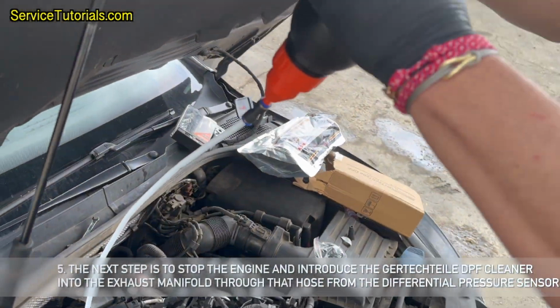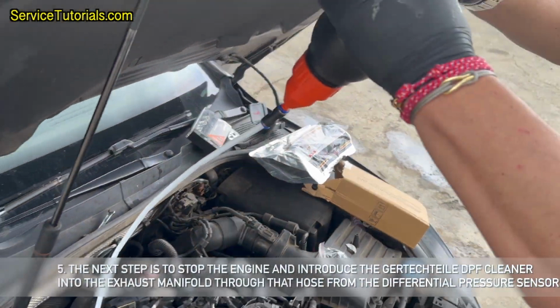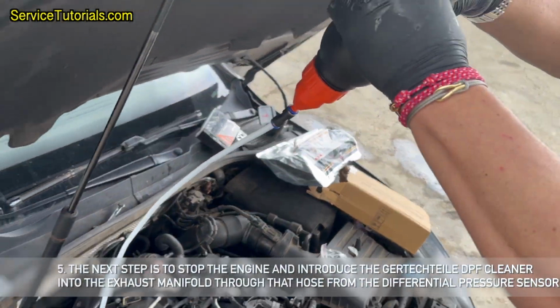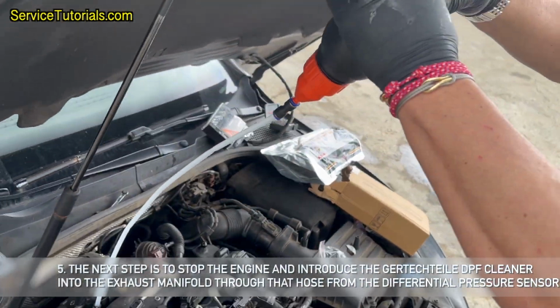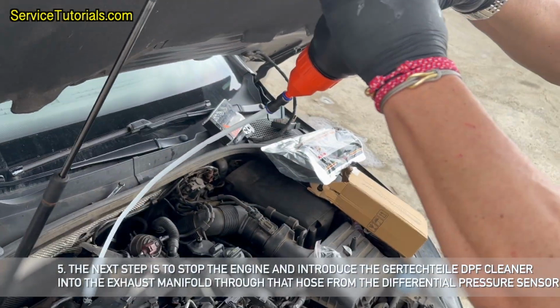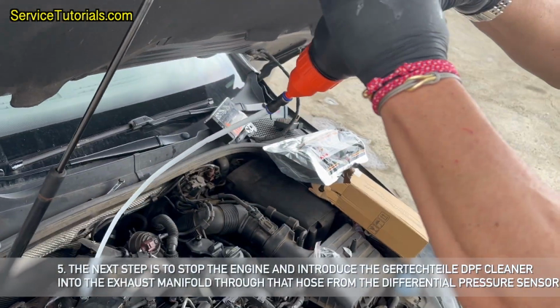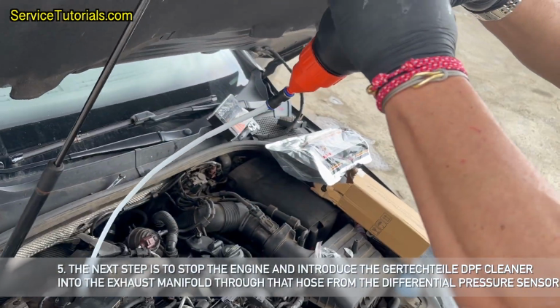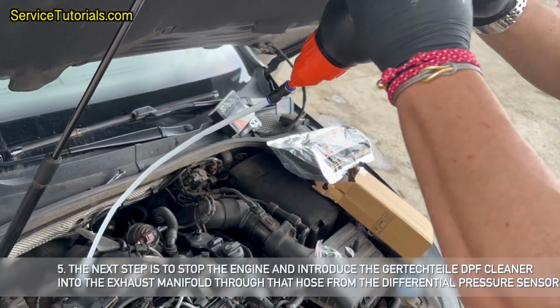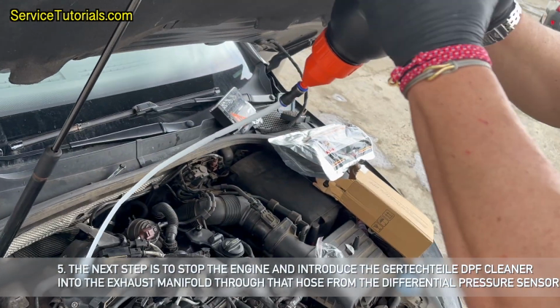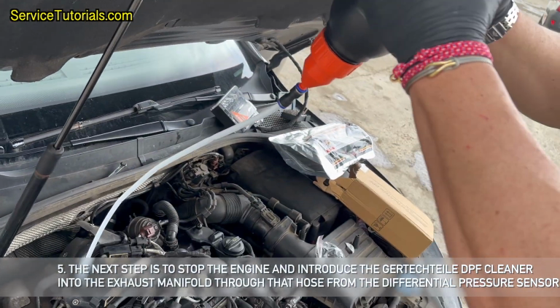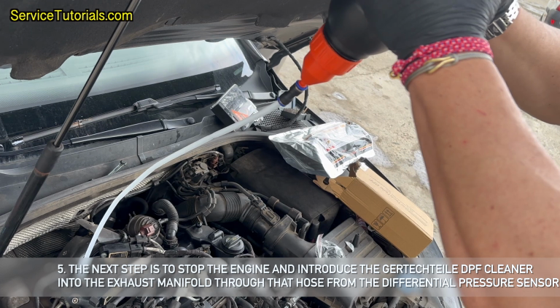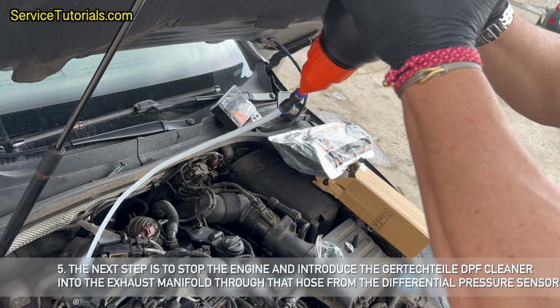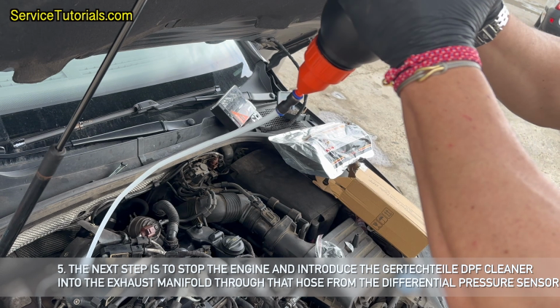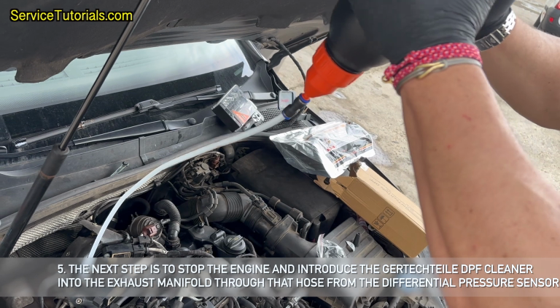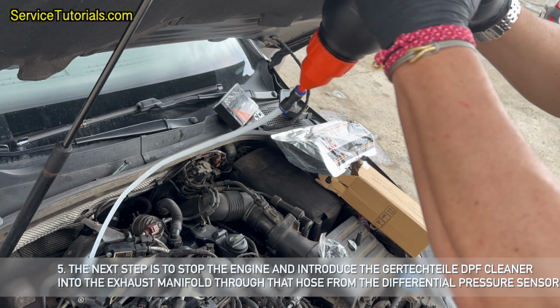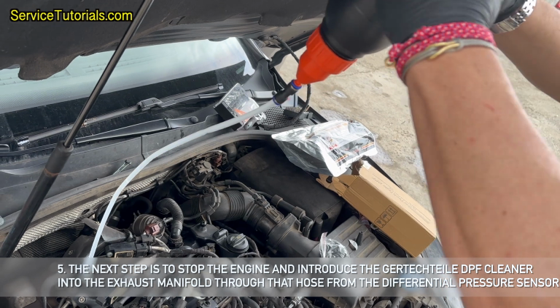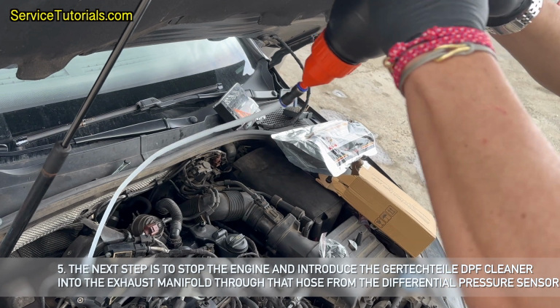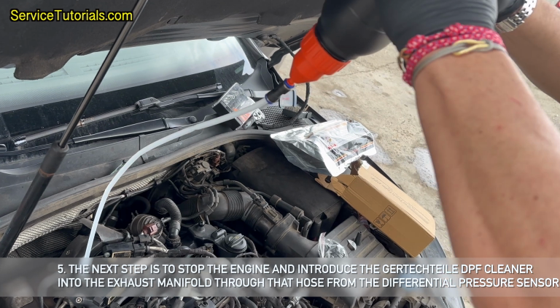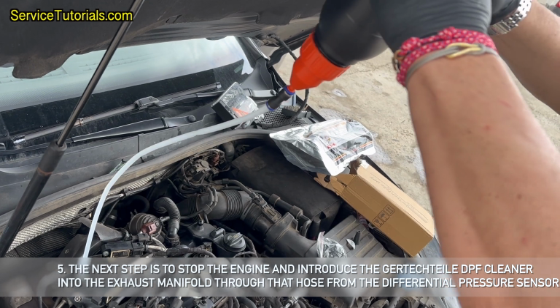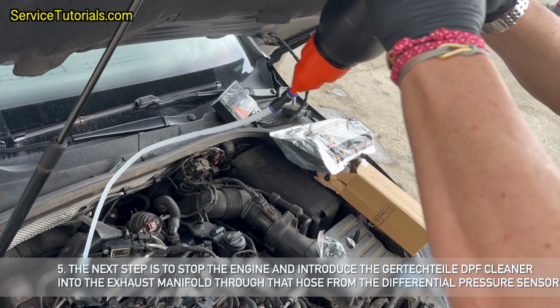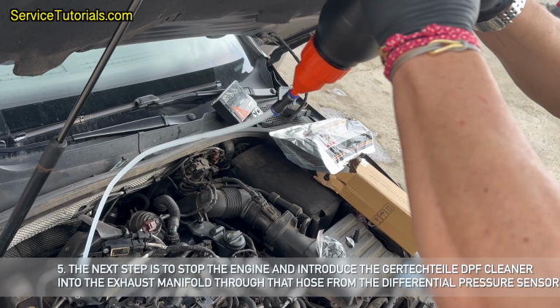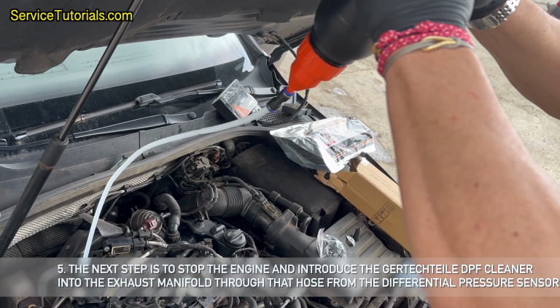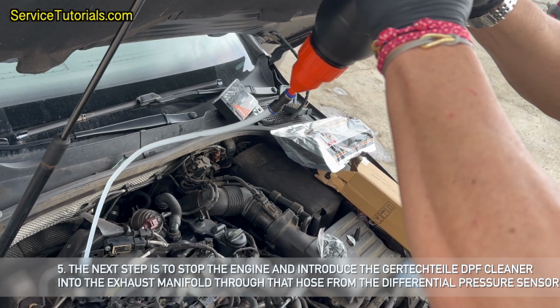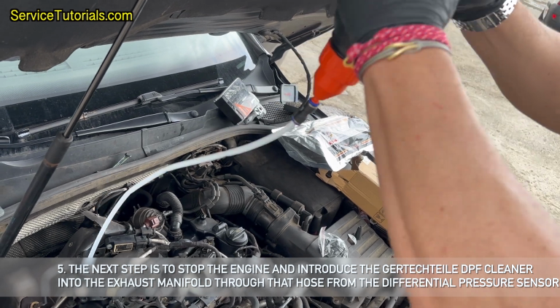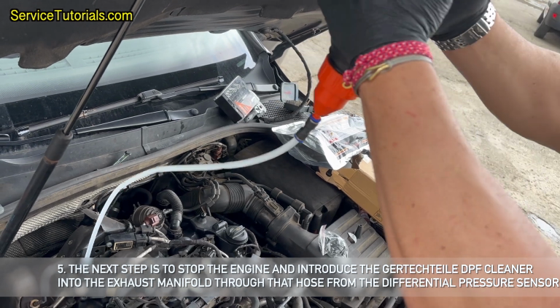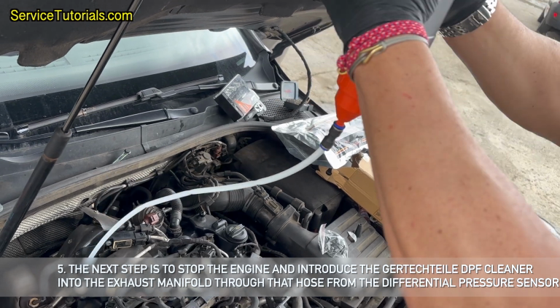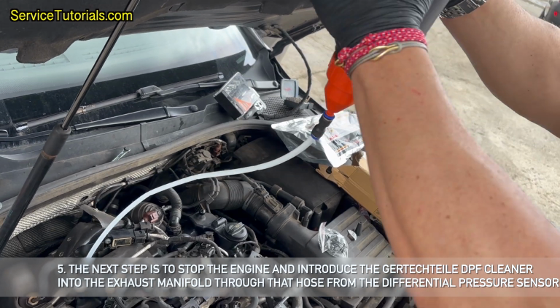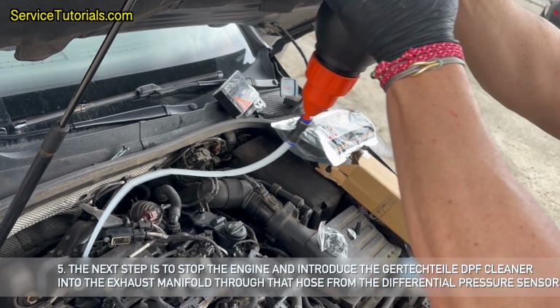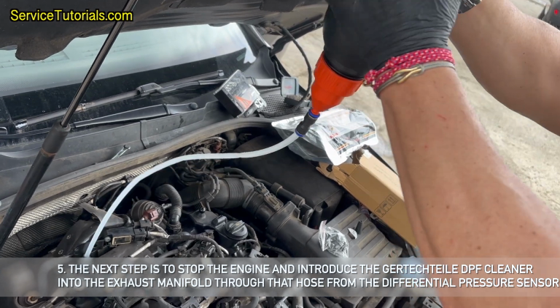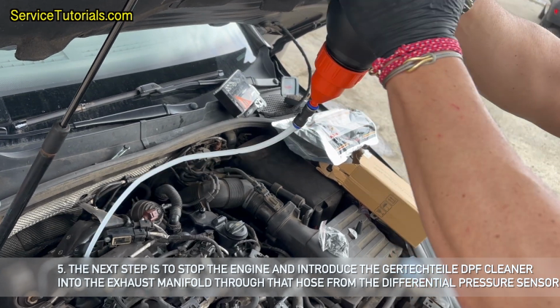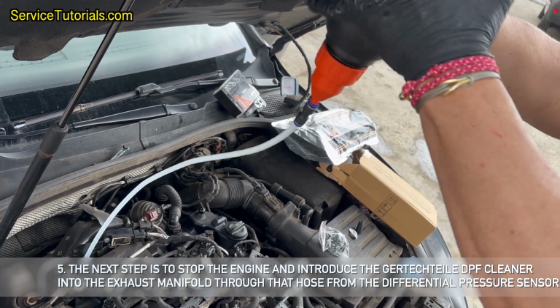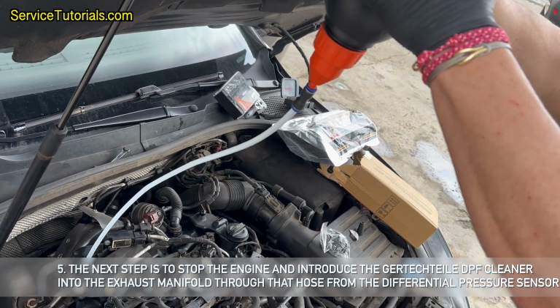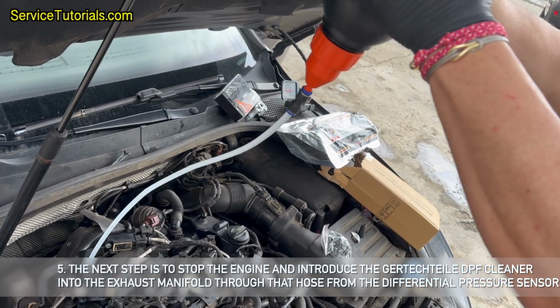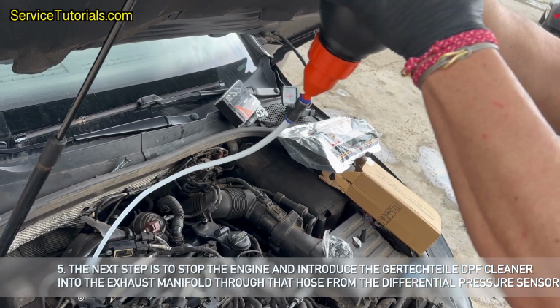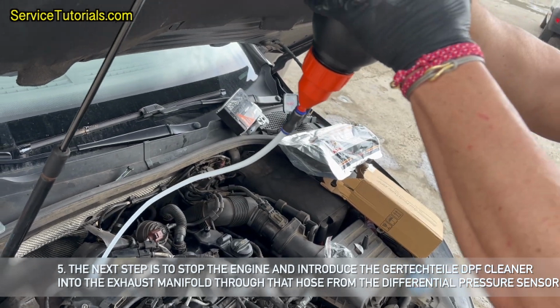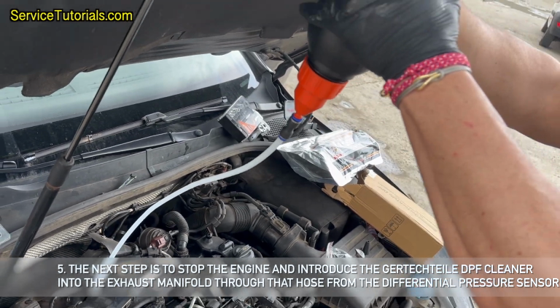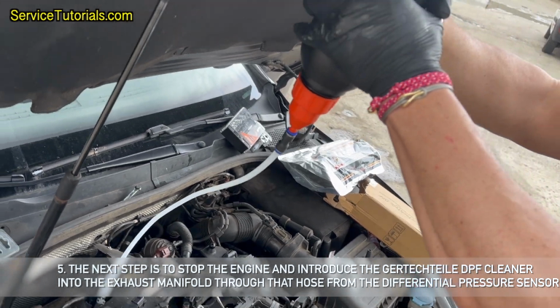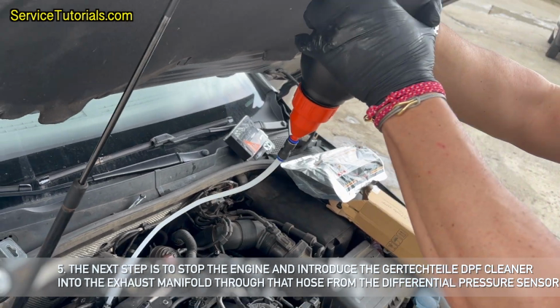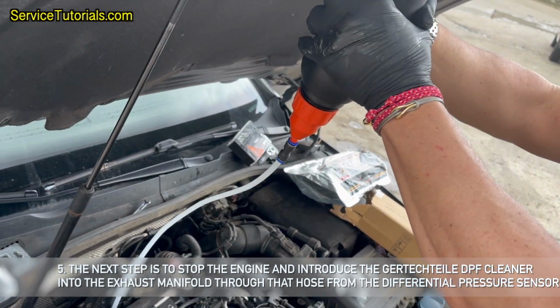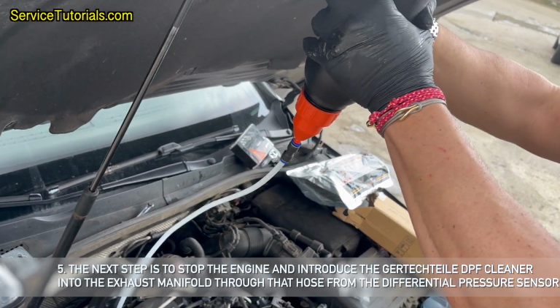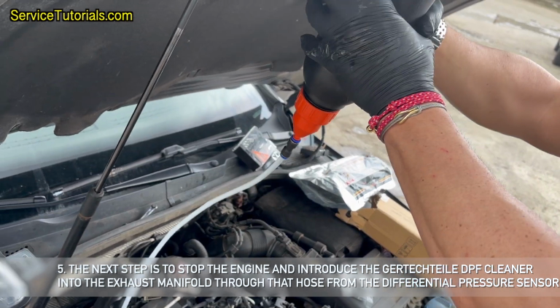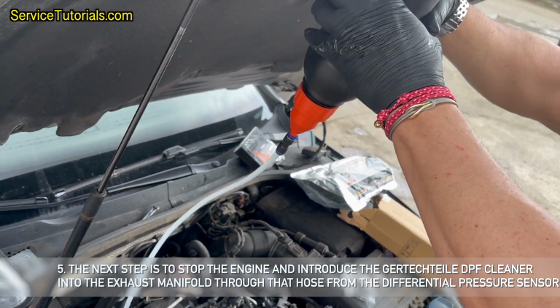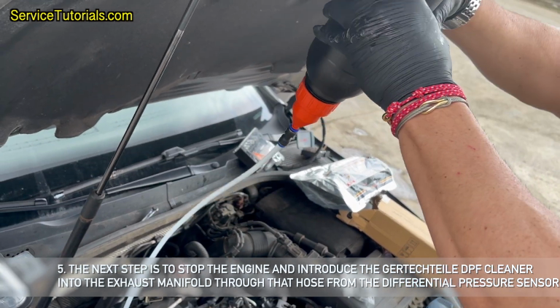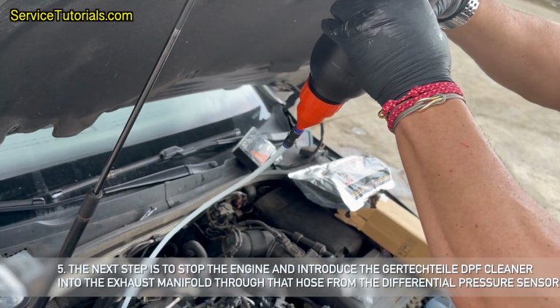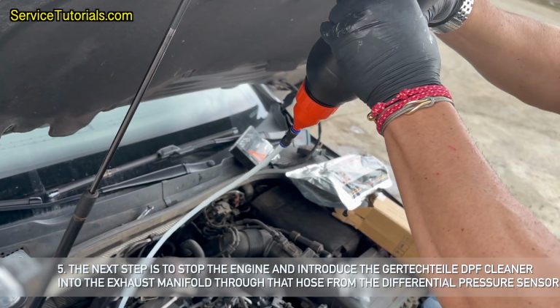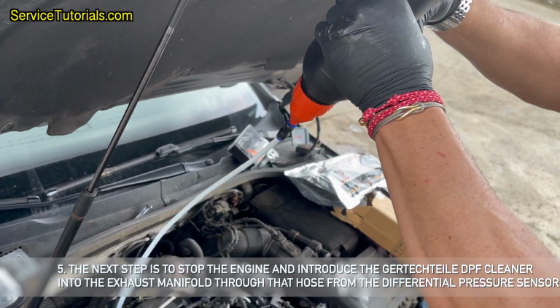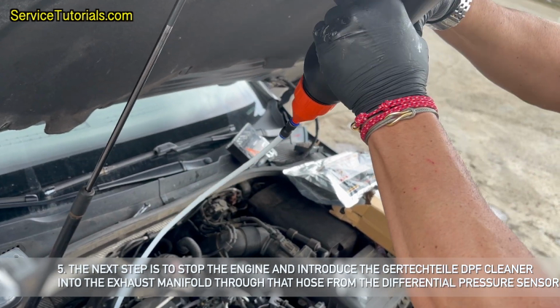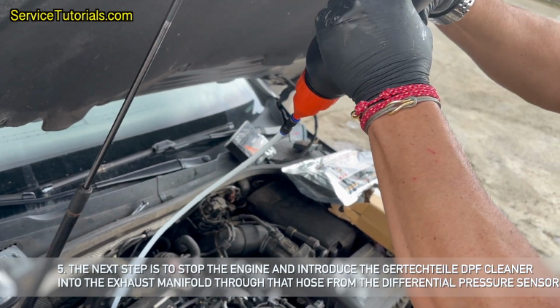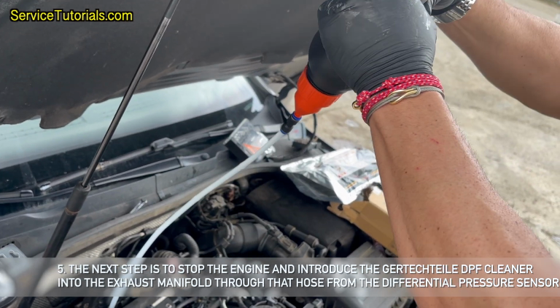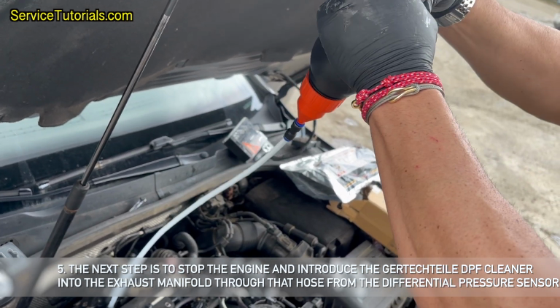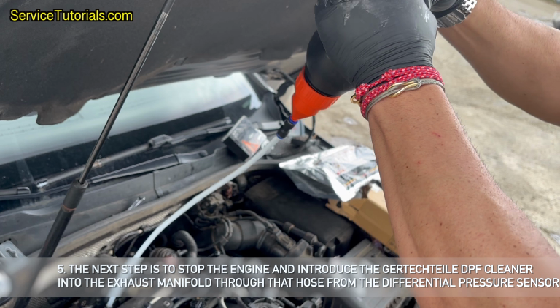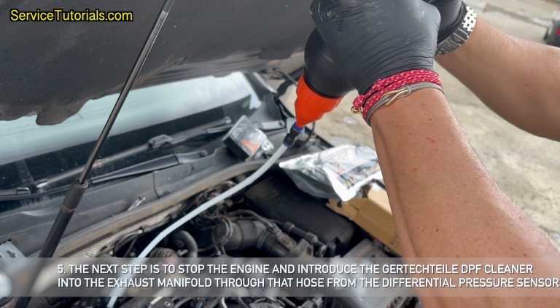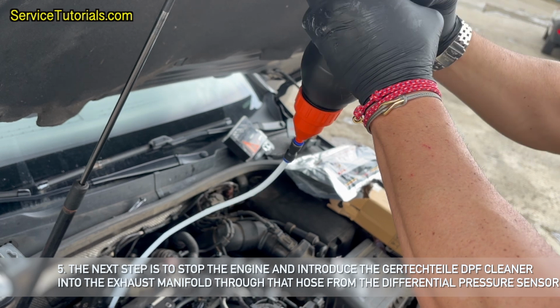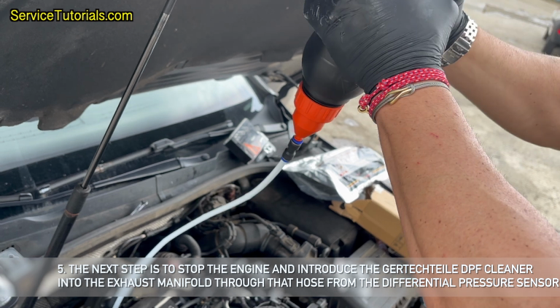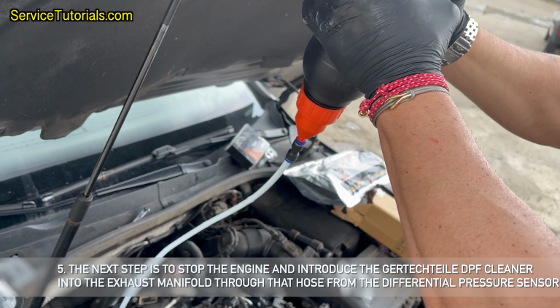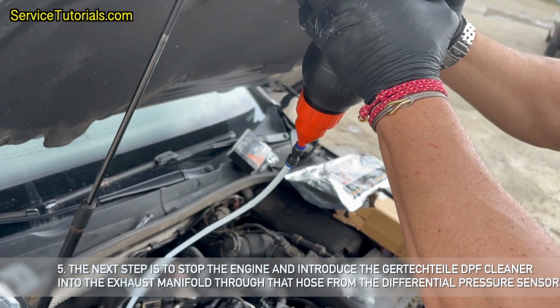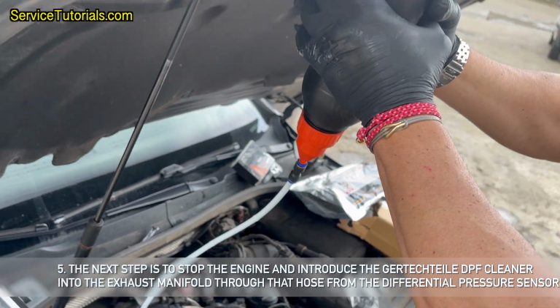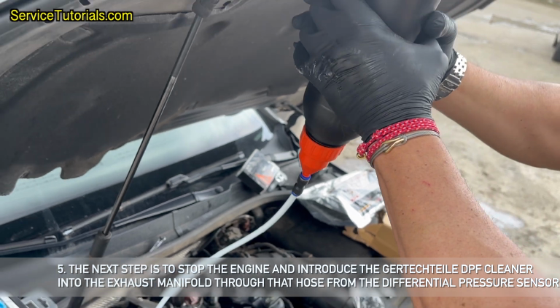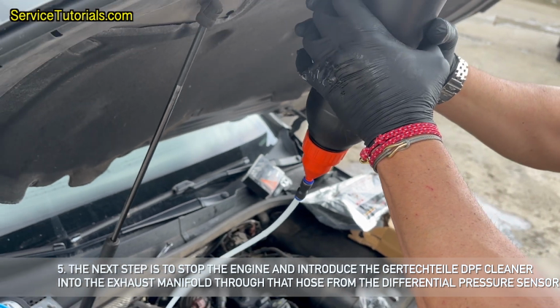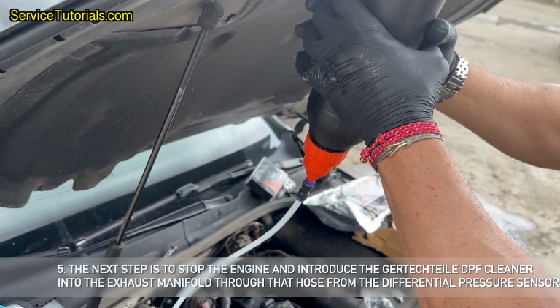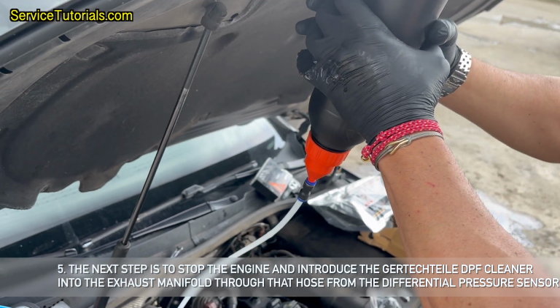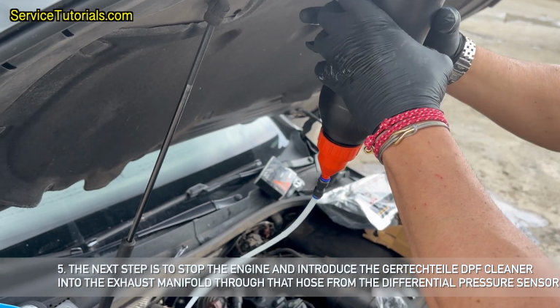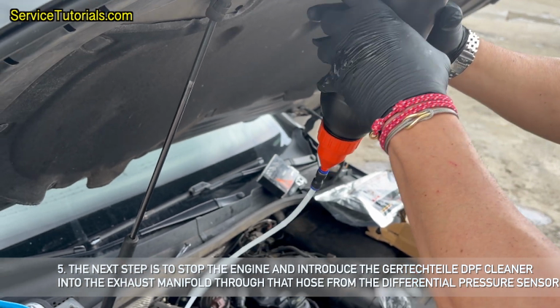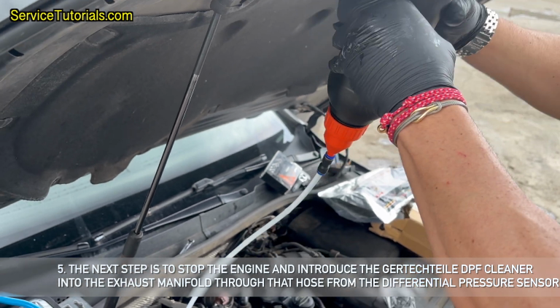The next step is to stop the engine and introduce the Gertyptile DPF cleaner into the exhaust manifold through that hose from the differential pressure sensor.